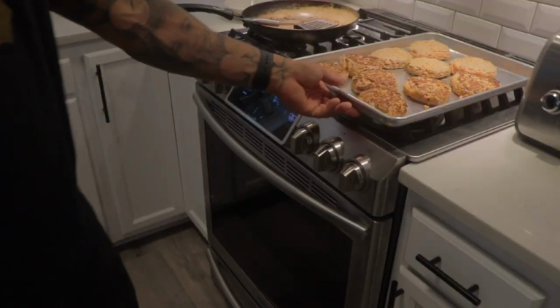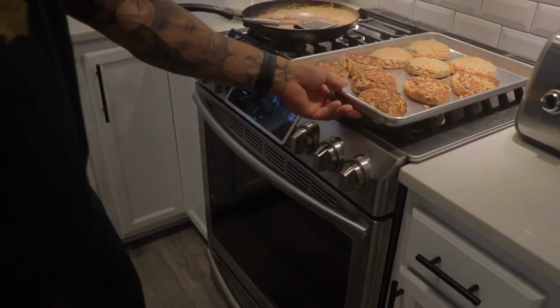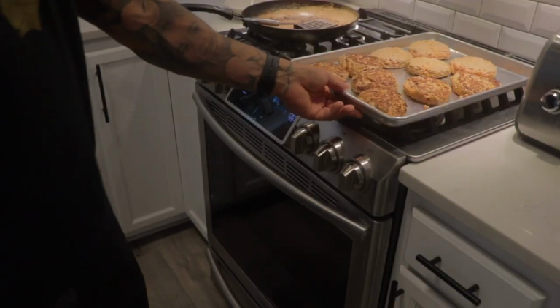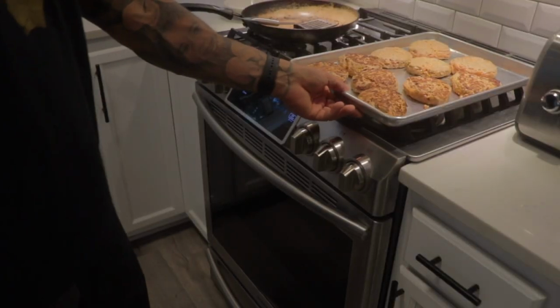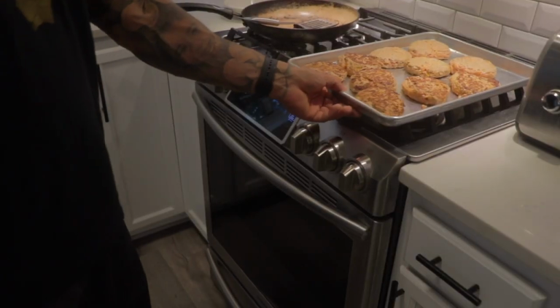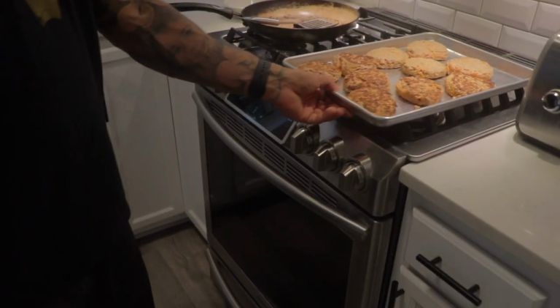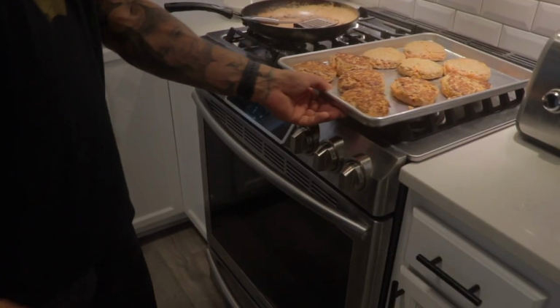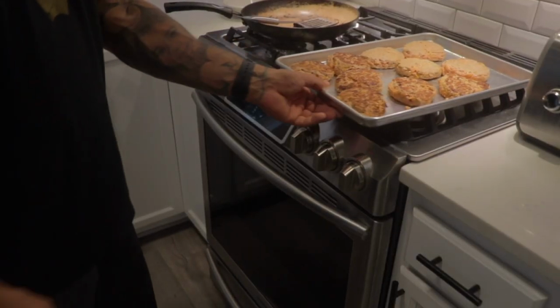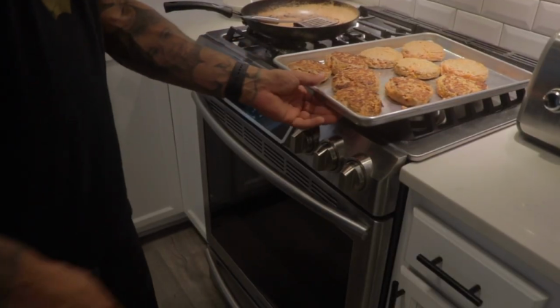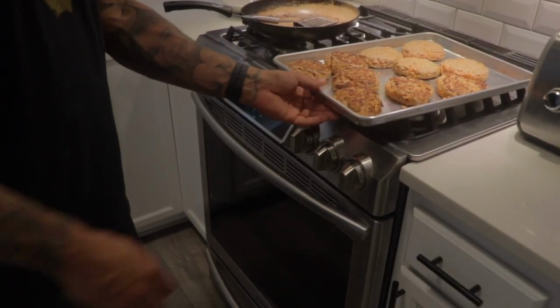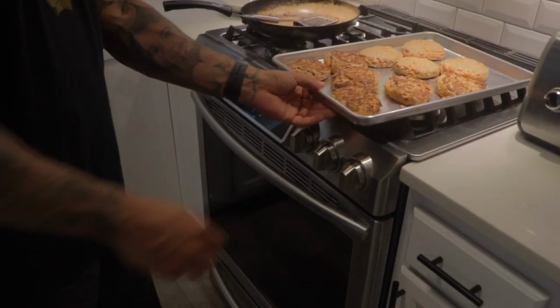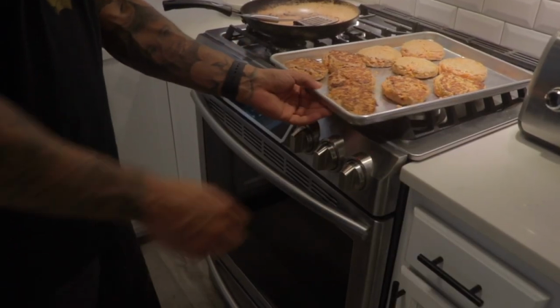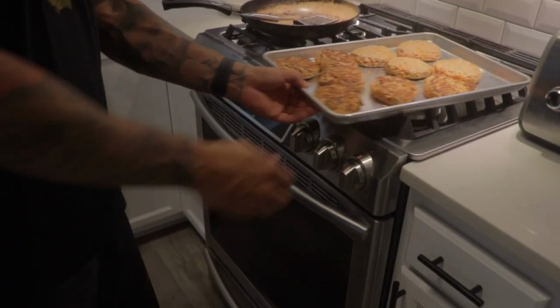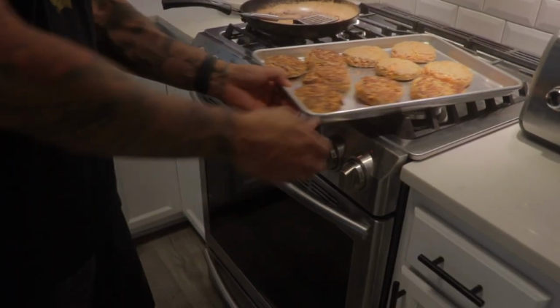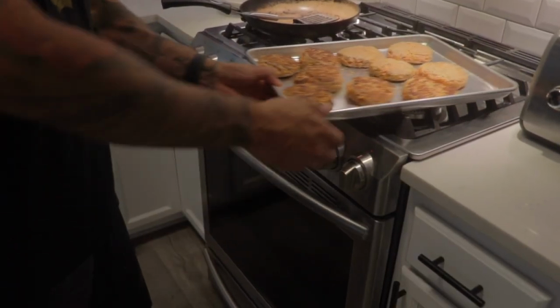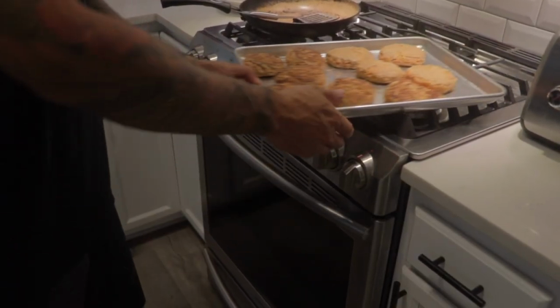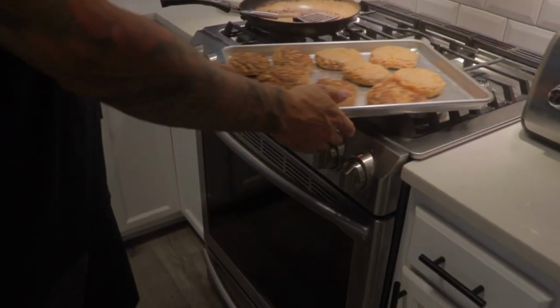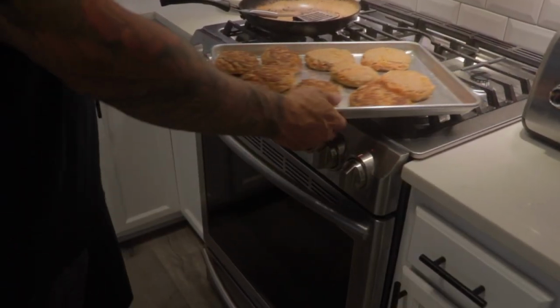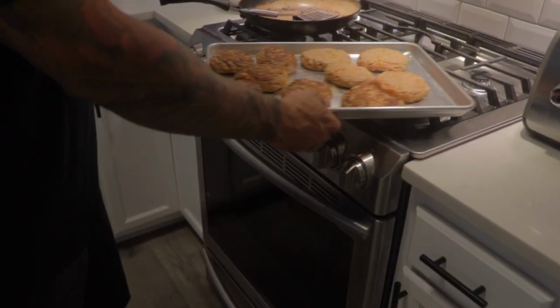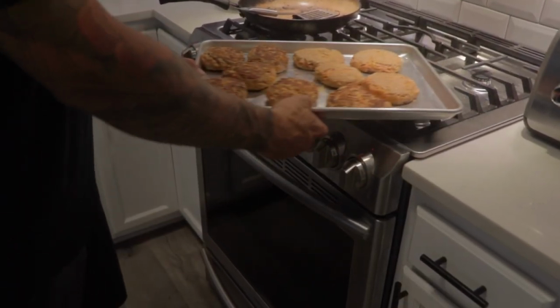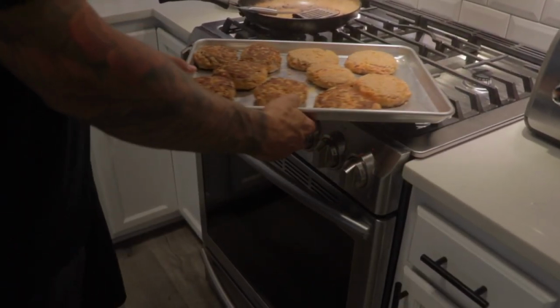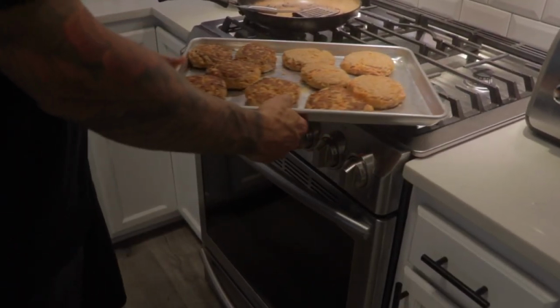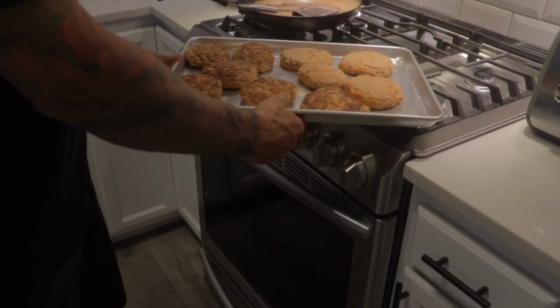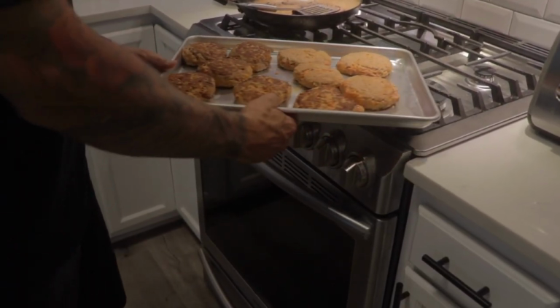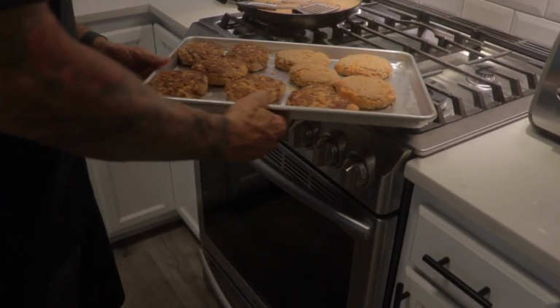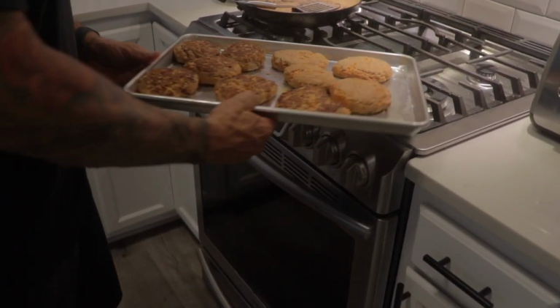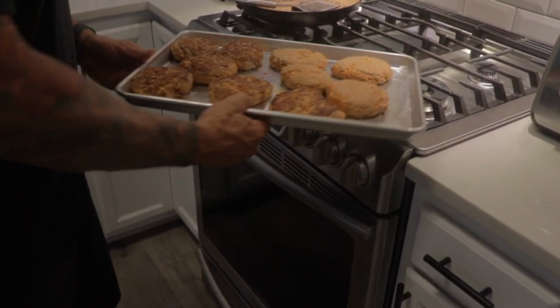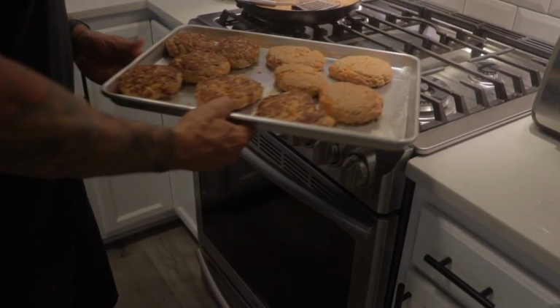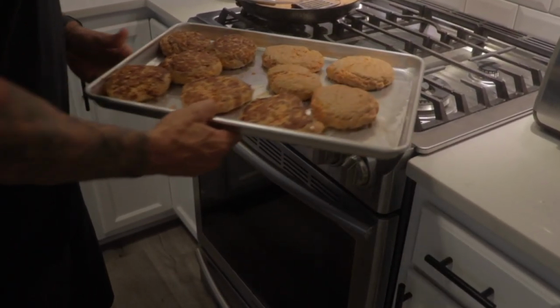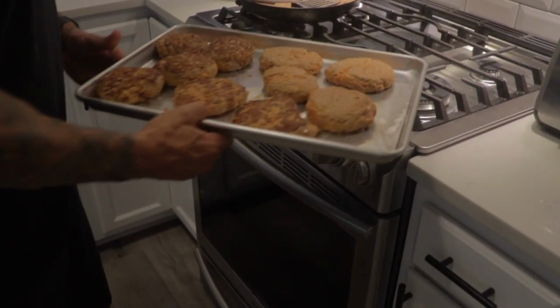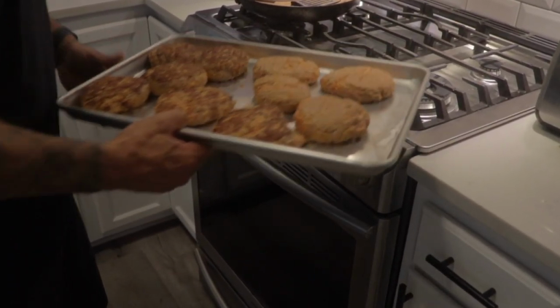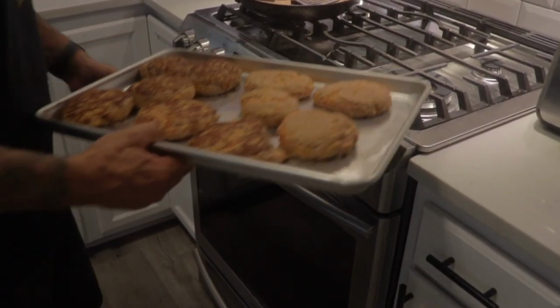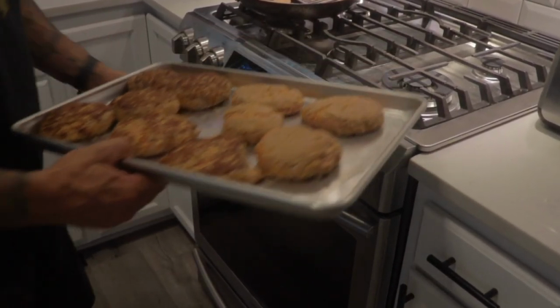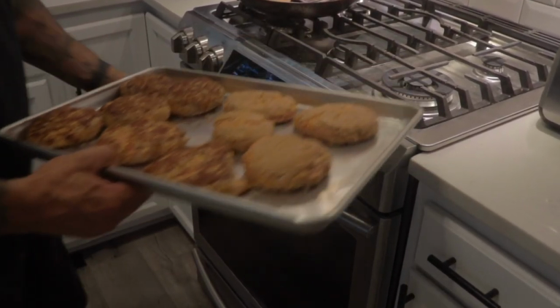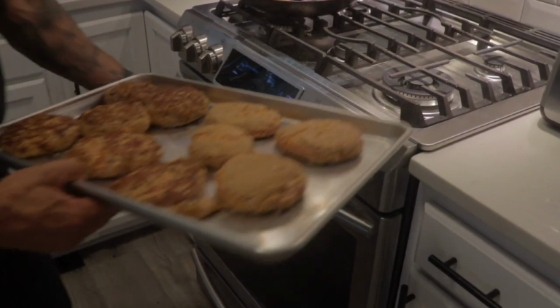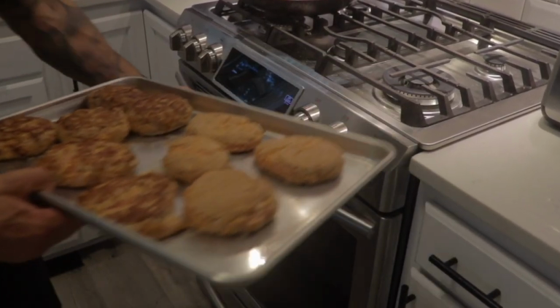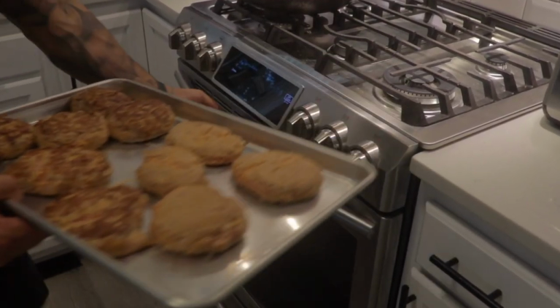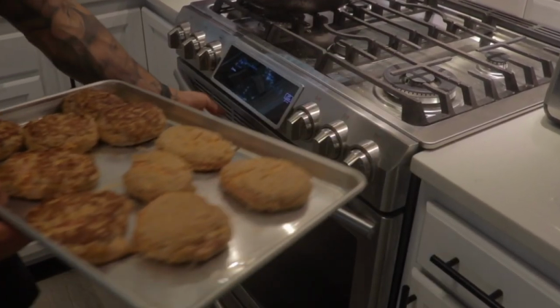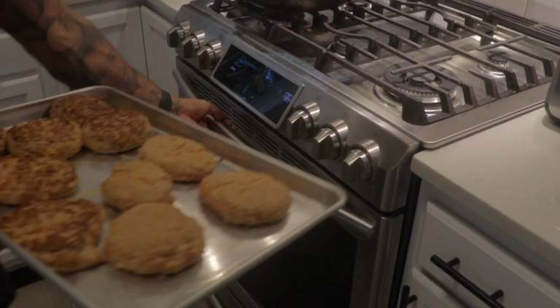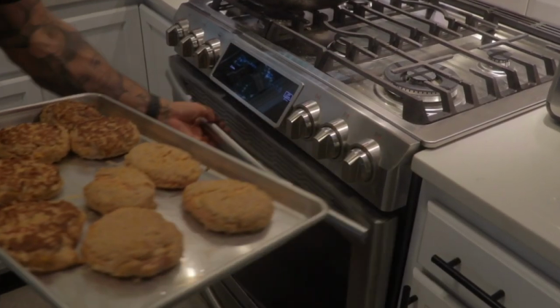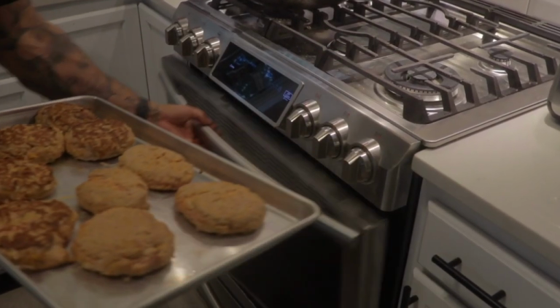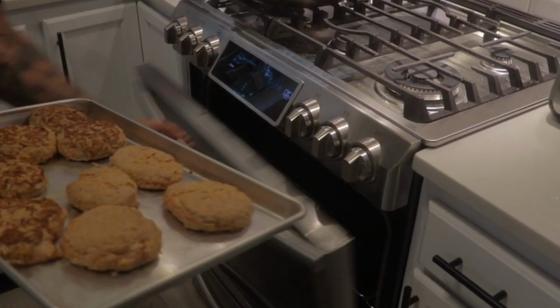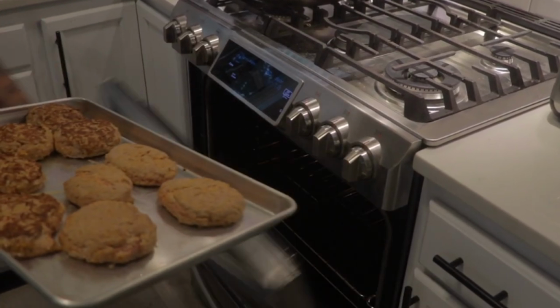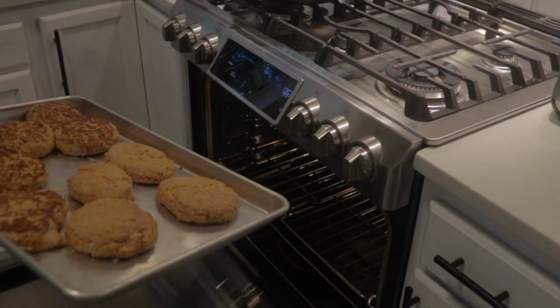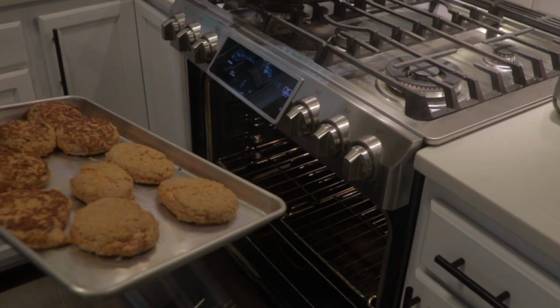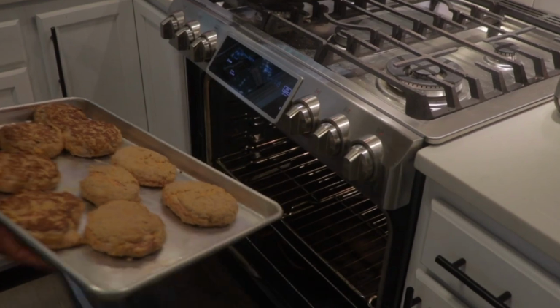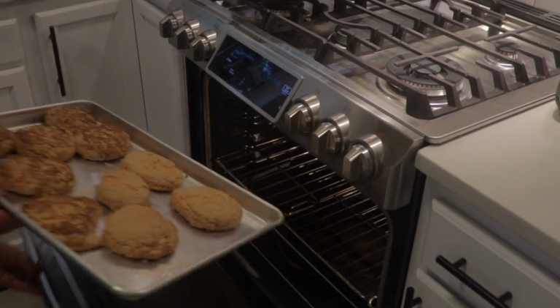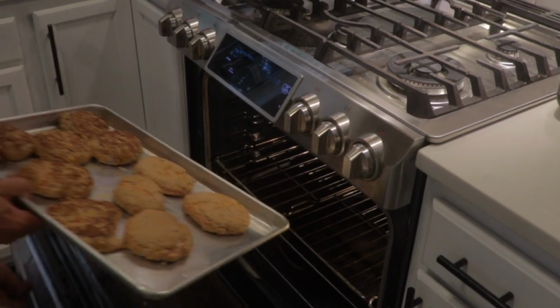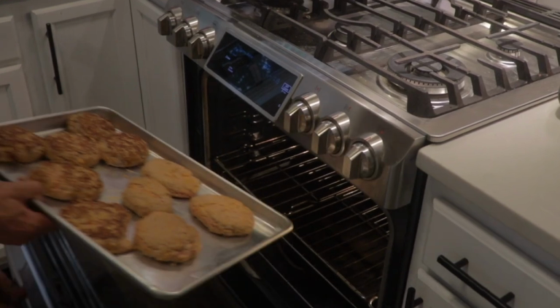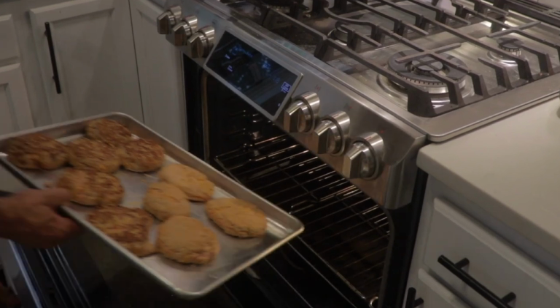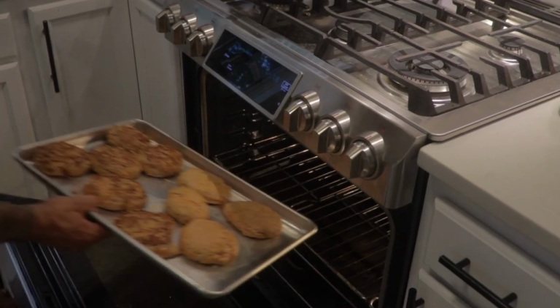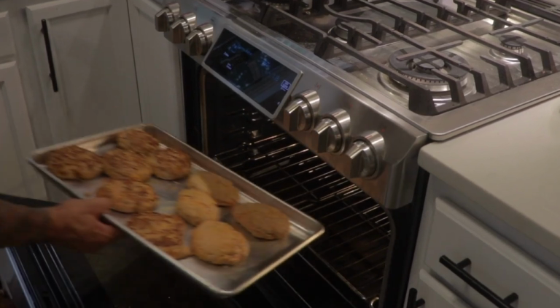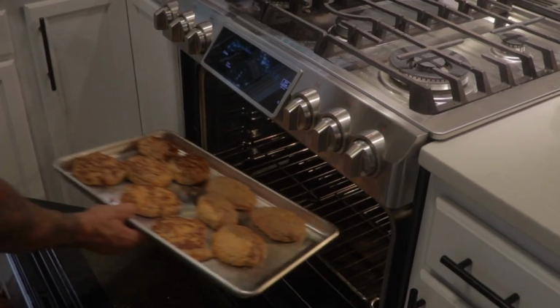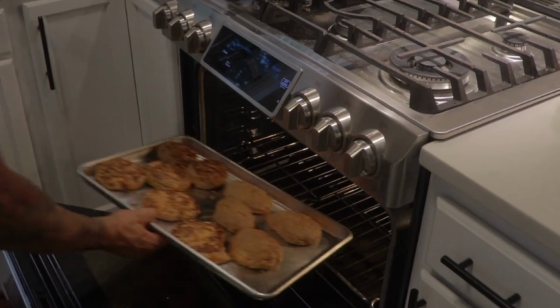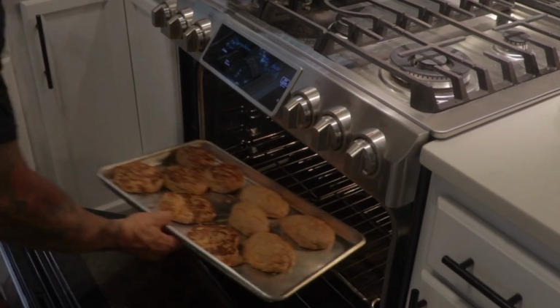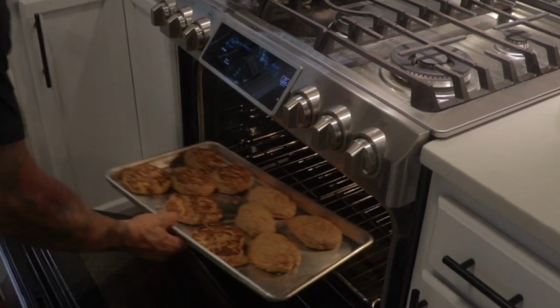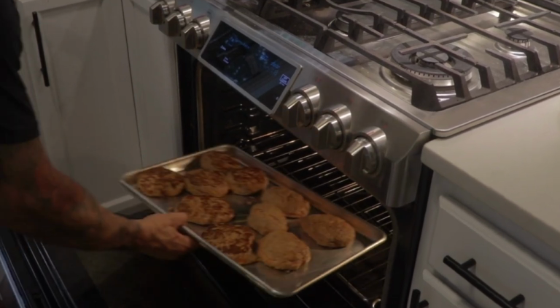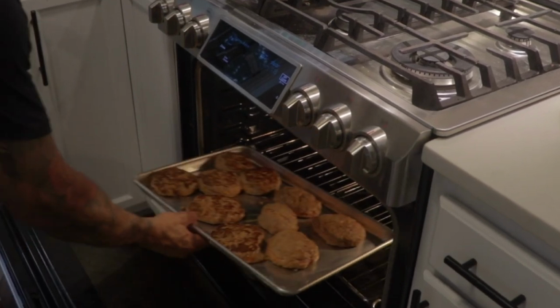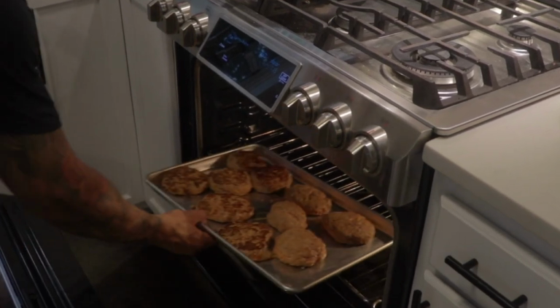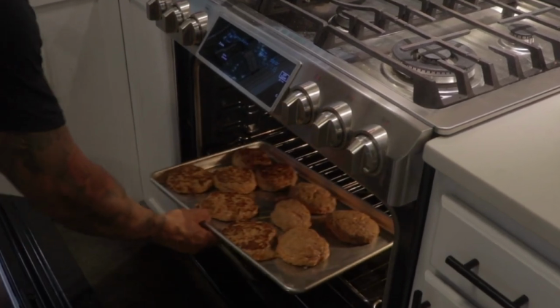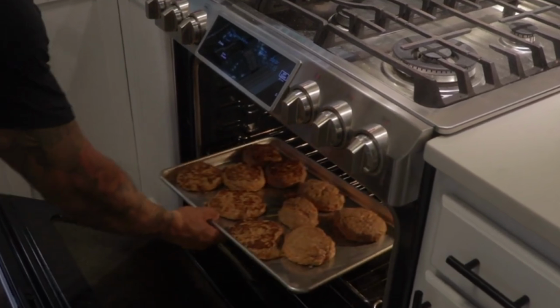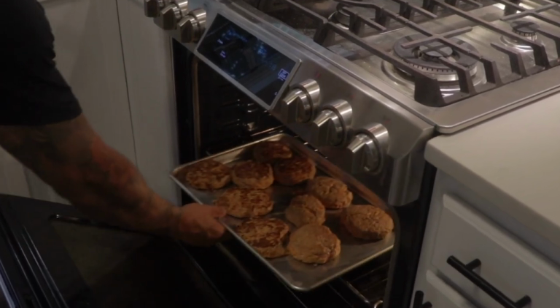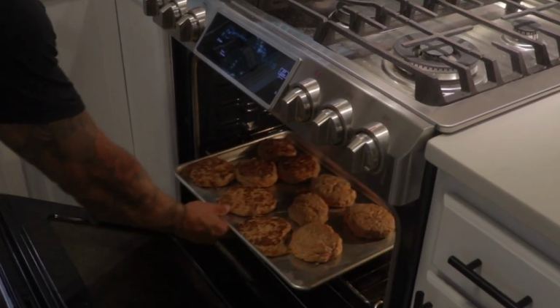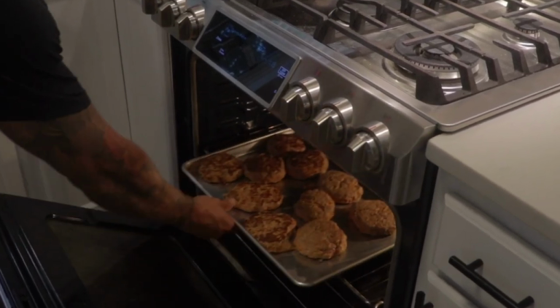Now that they're all seared off, I'm going to throw them in the oven at 350°F. Let them cook for 10 minutes. I want to make sure they're cooked all the way through since it is ground turkey.